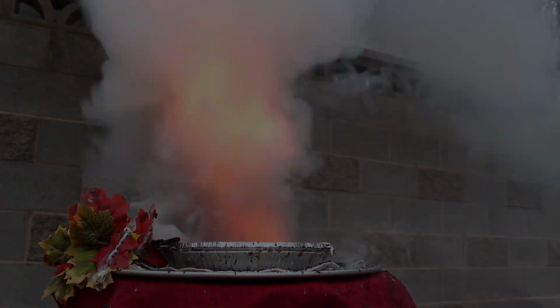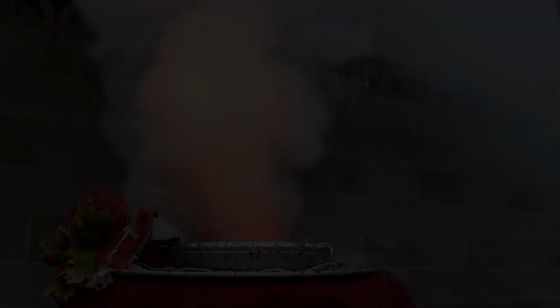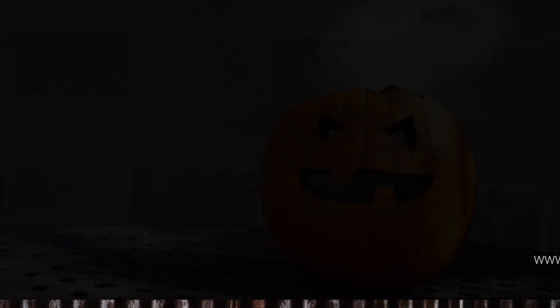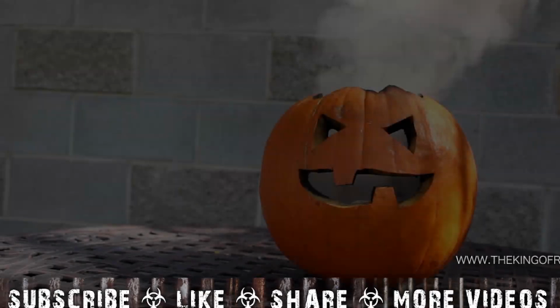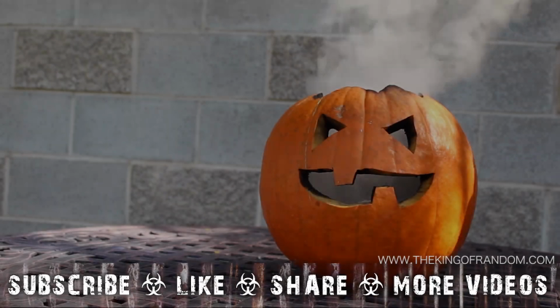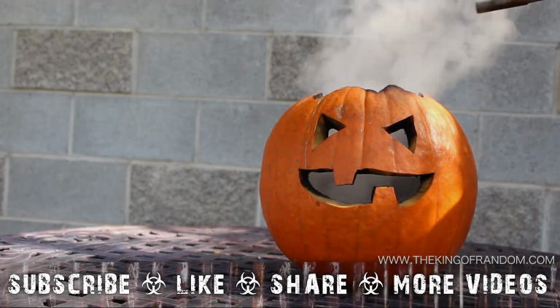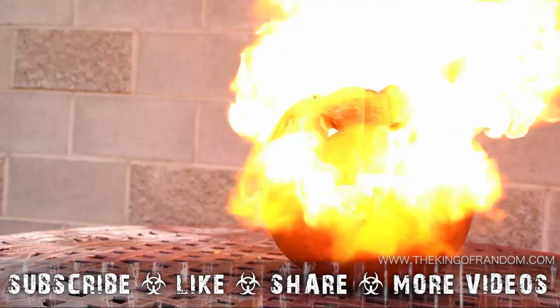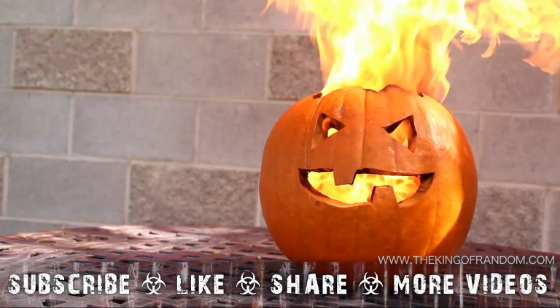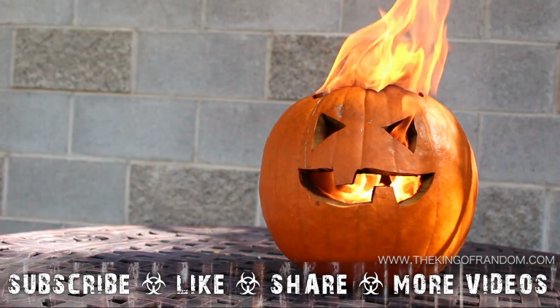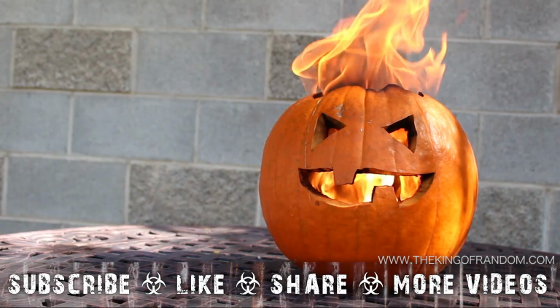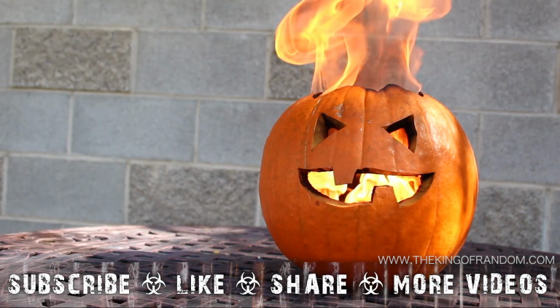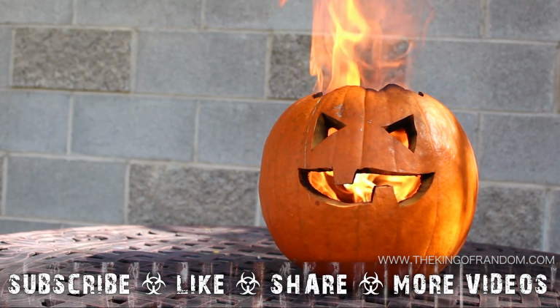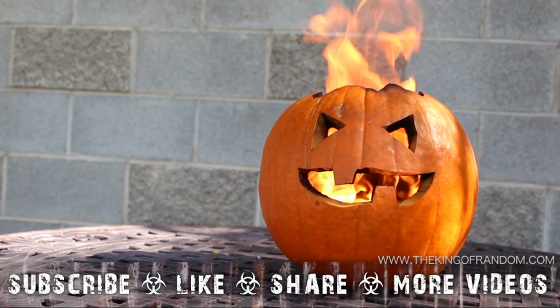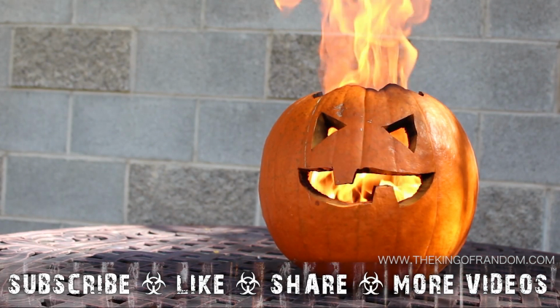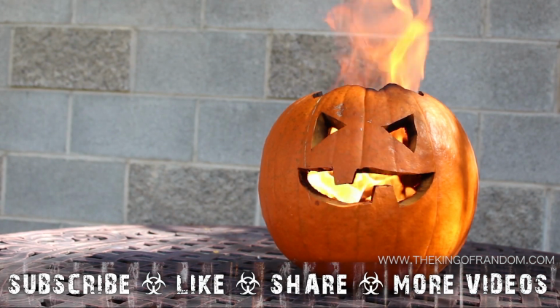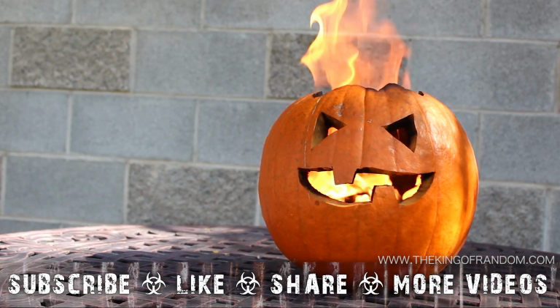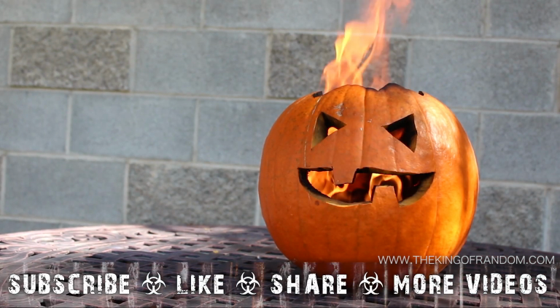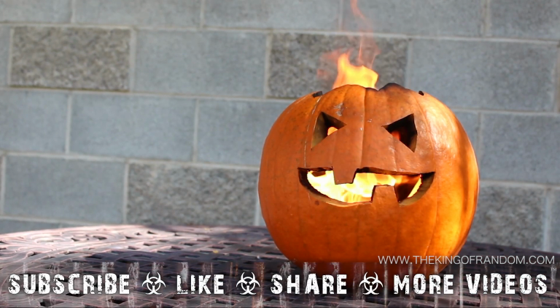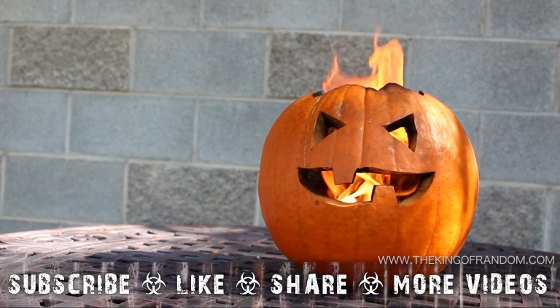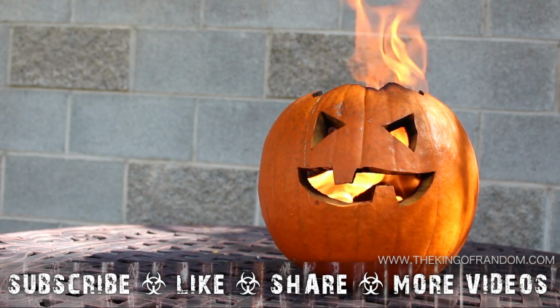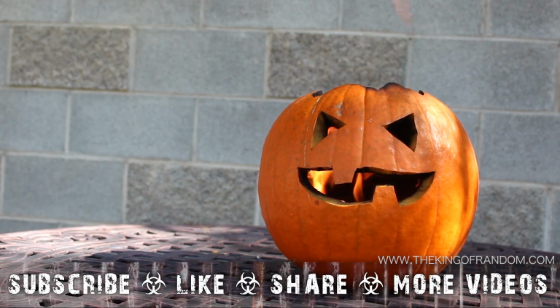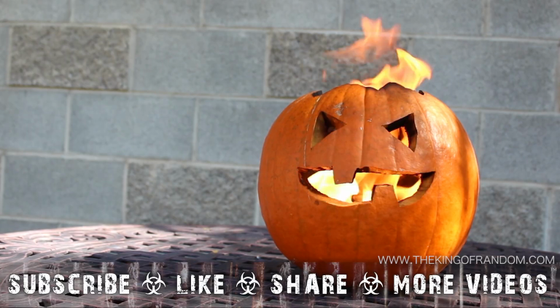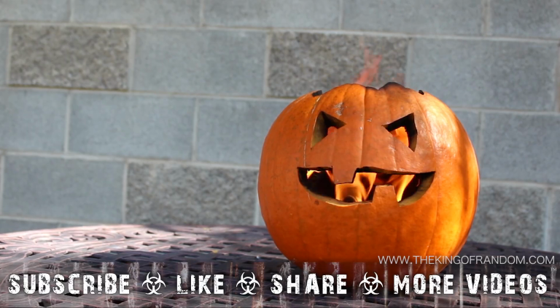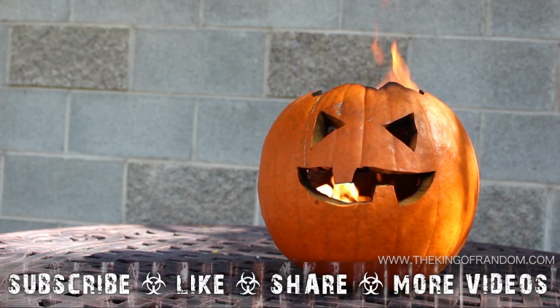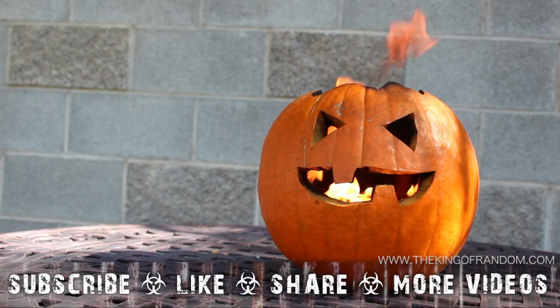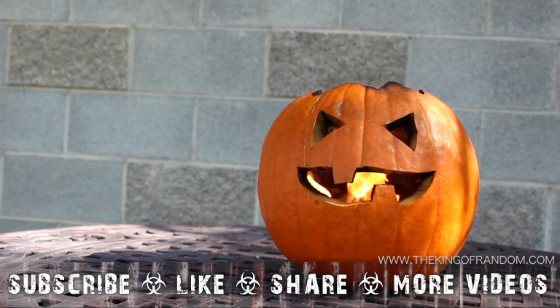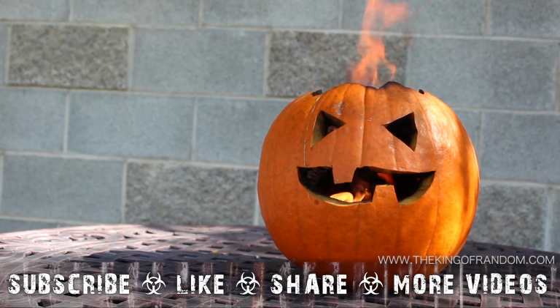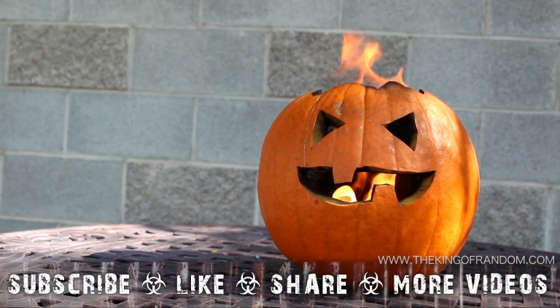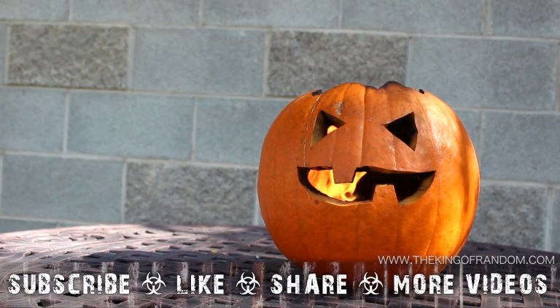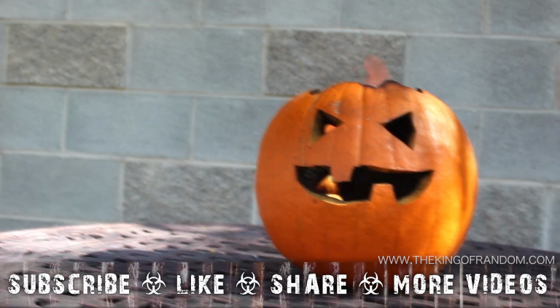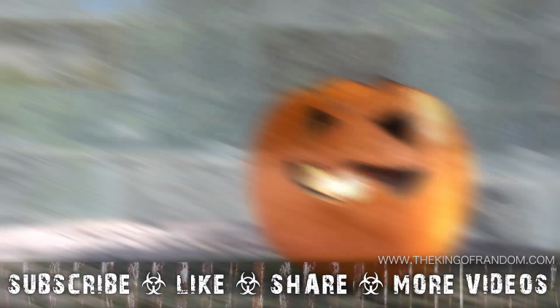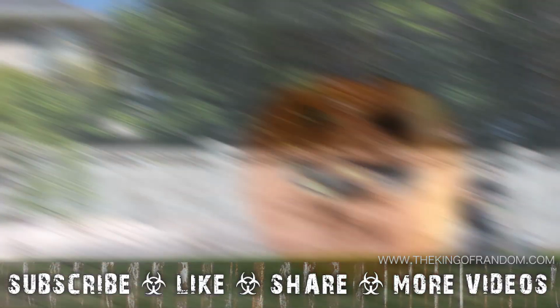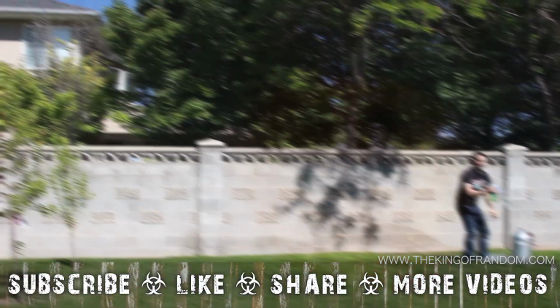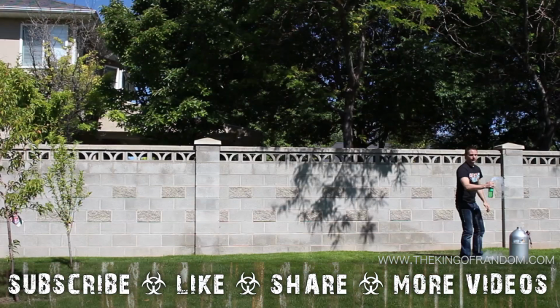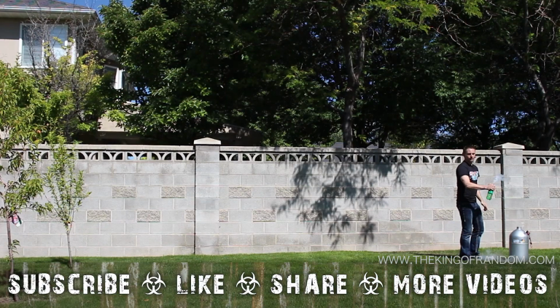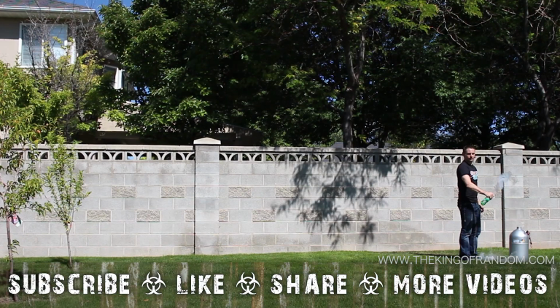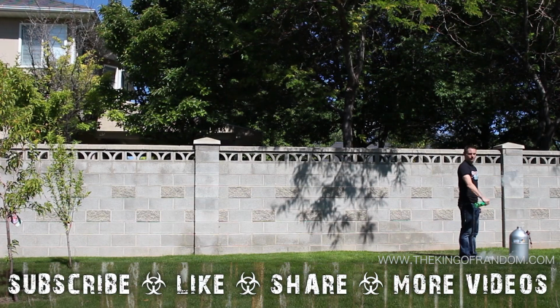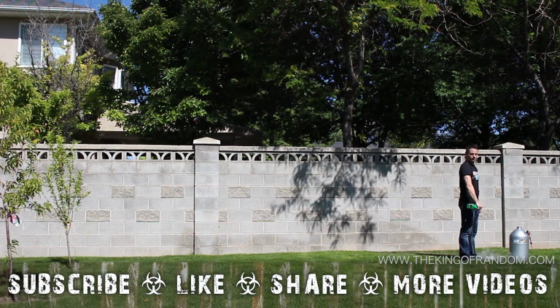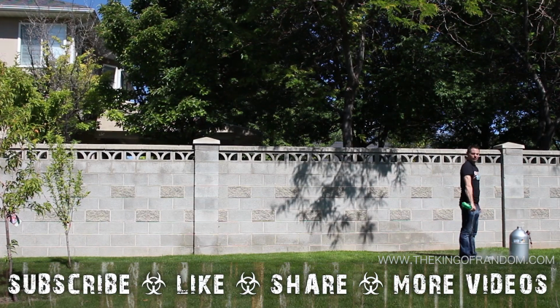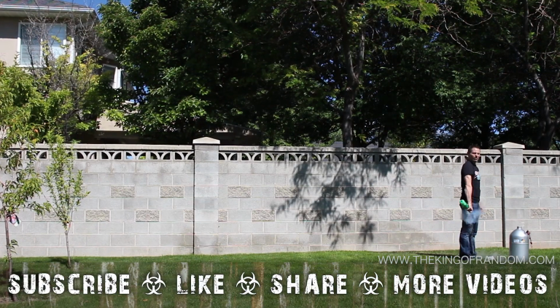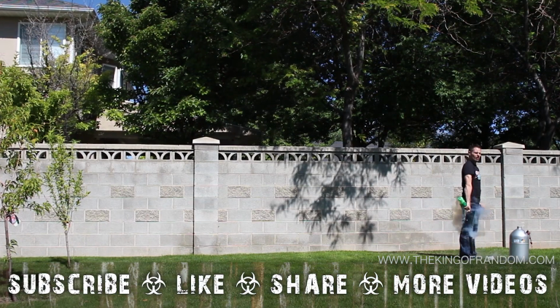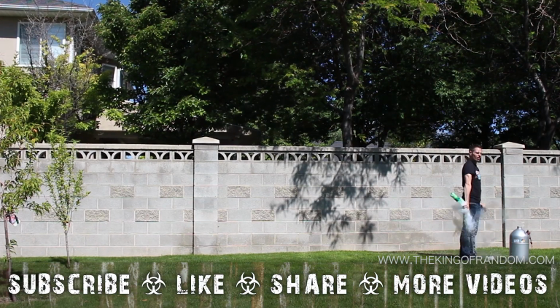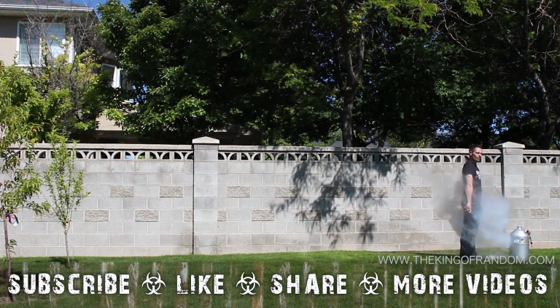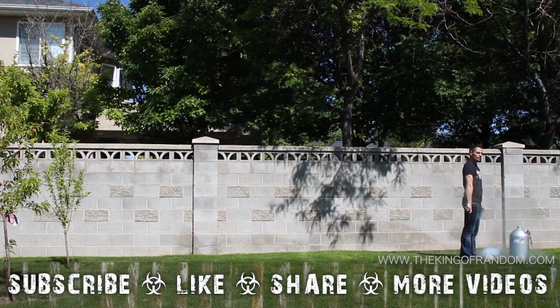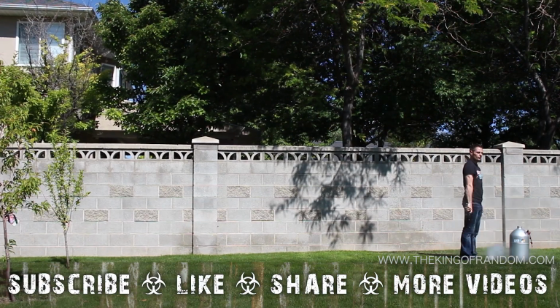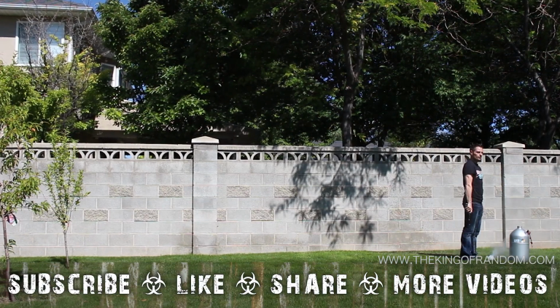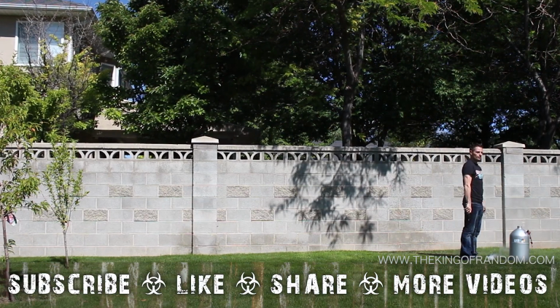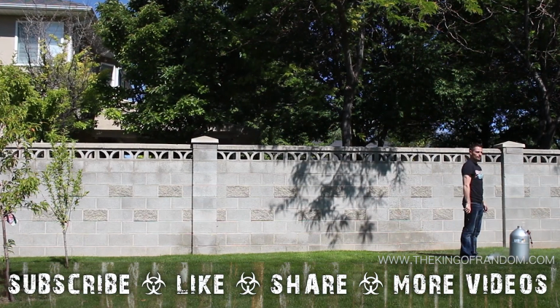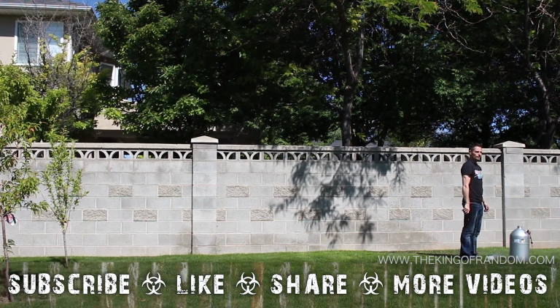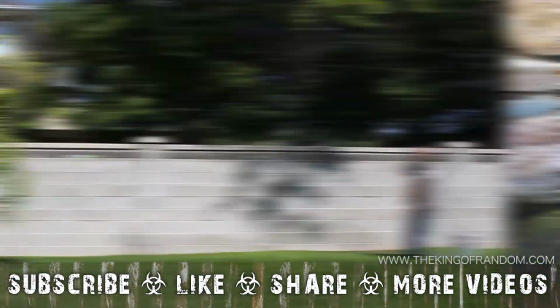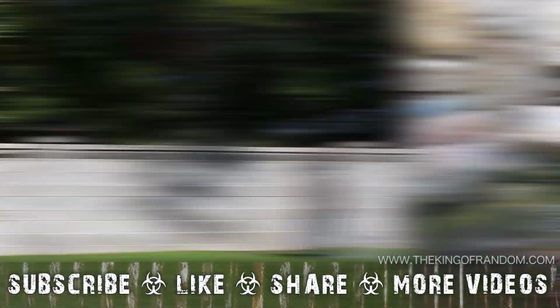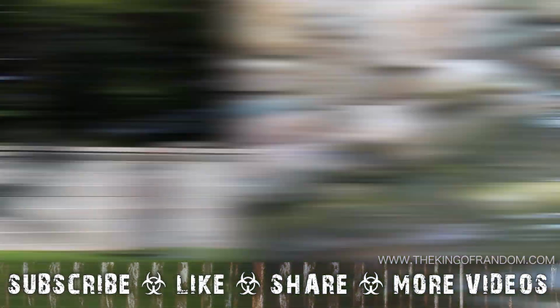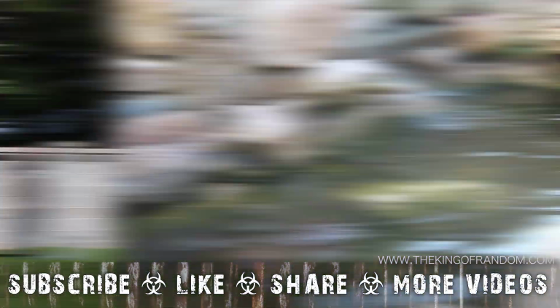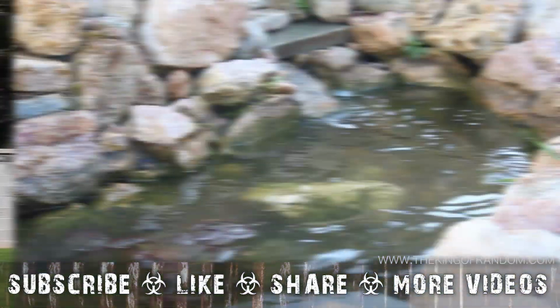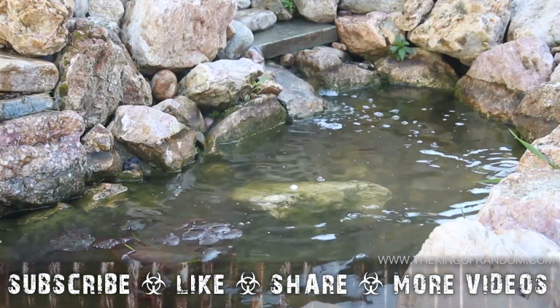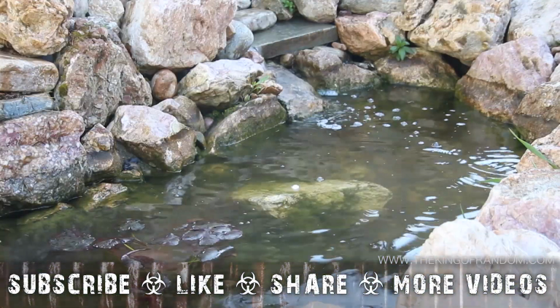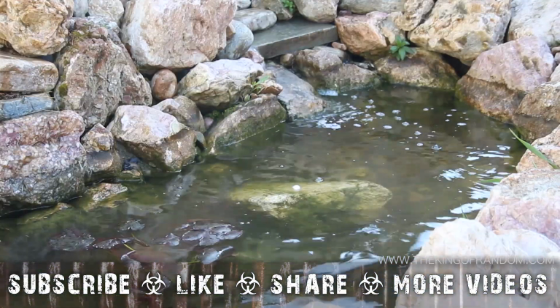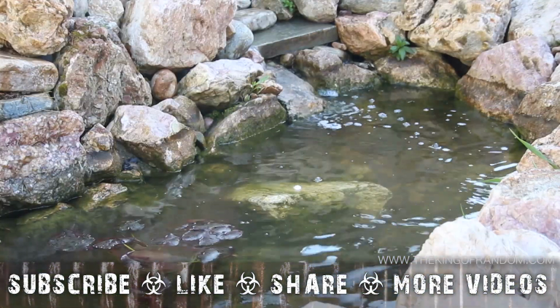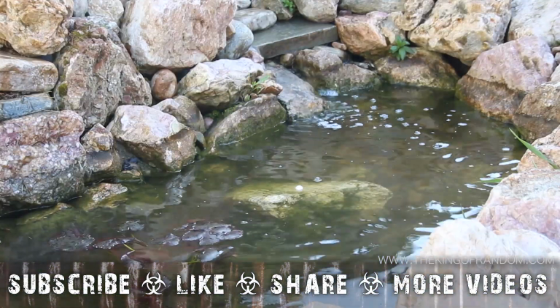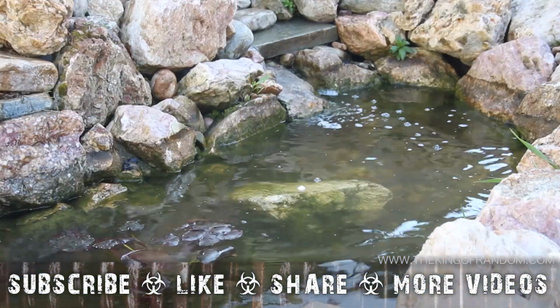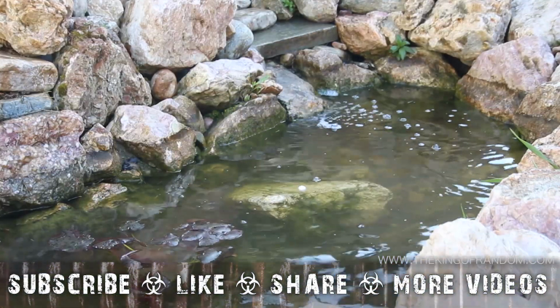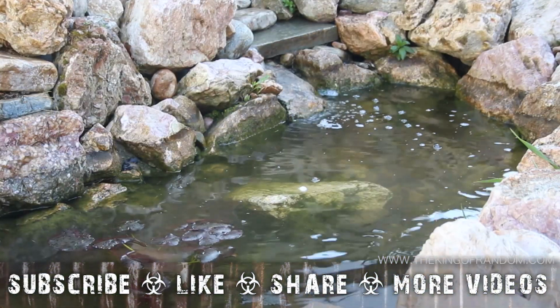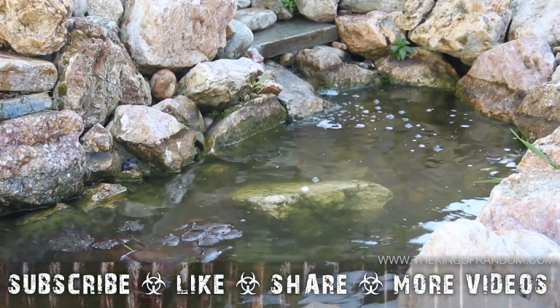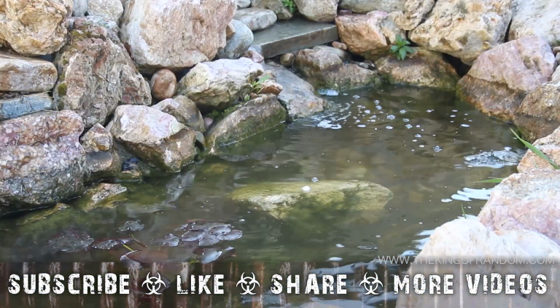Well, there are 5 crazy science stunts you probably won't see in the classroom, and while I can't recommend you actually try these experiments, now you know what would happen if you did.